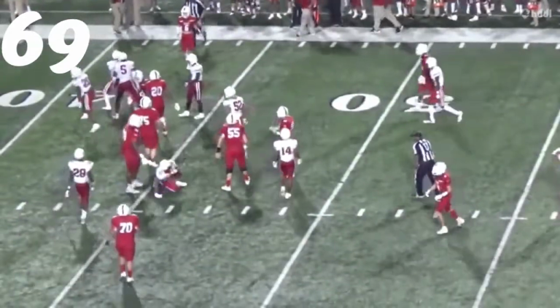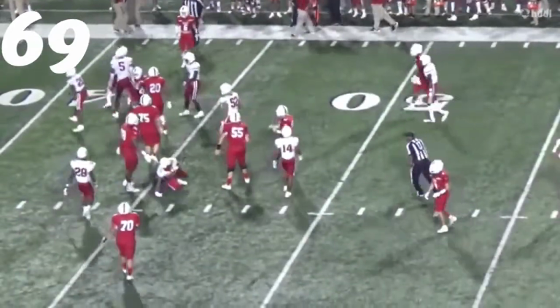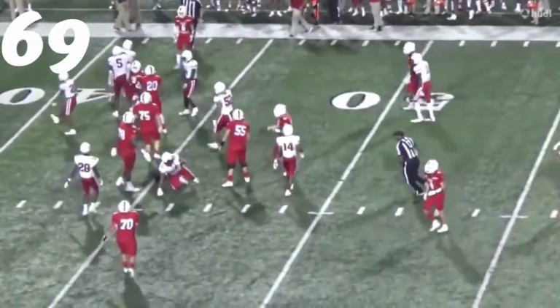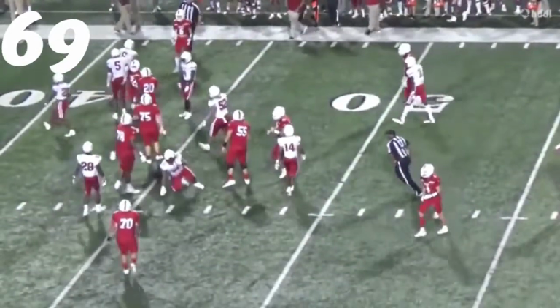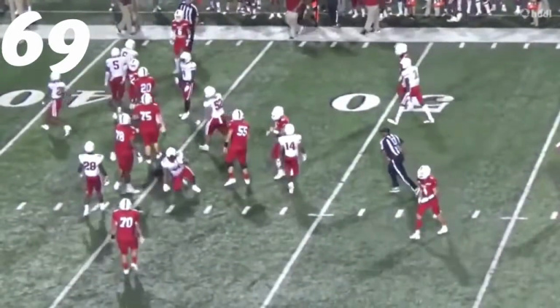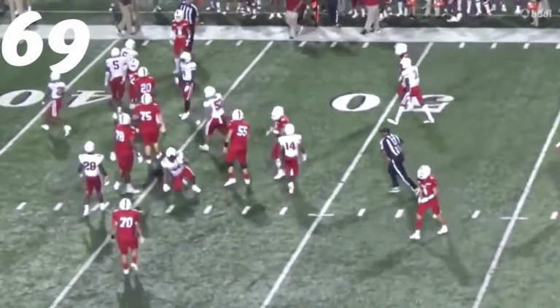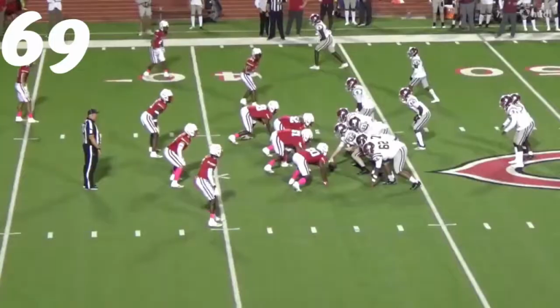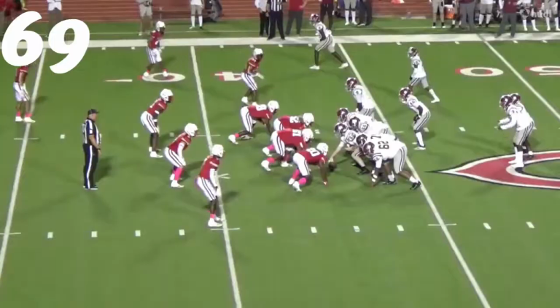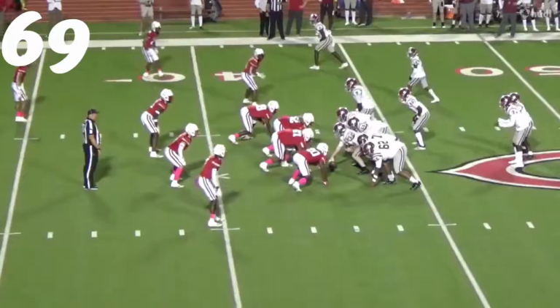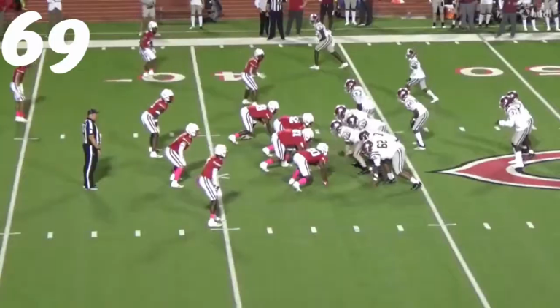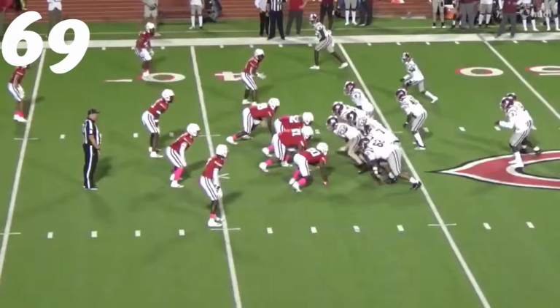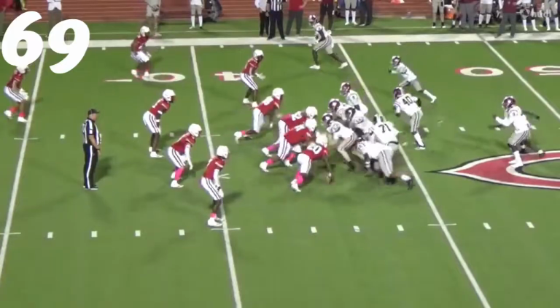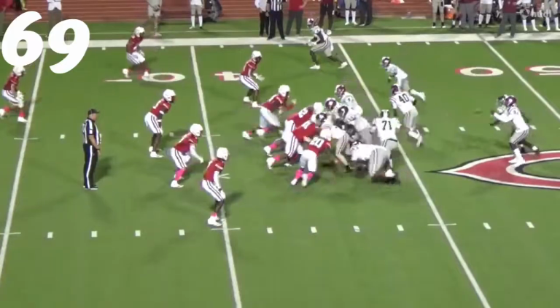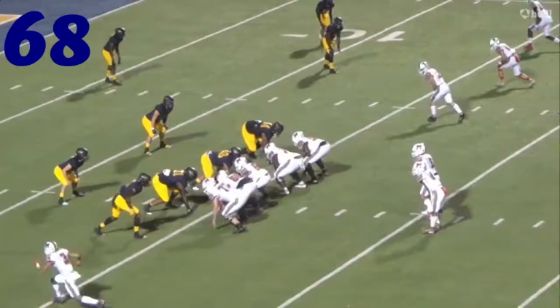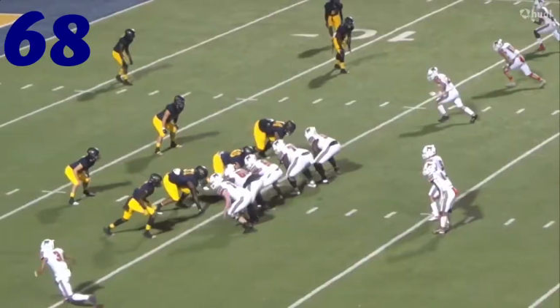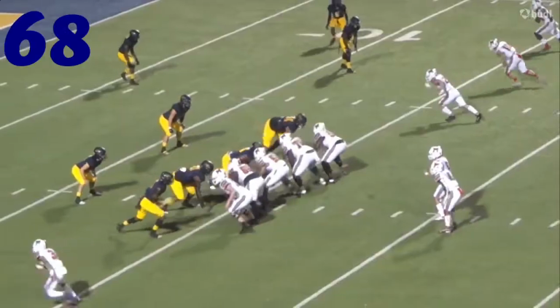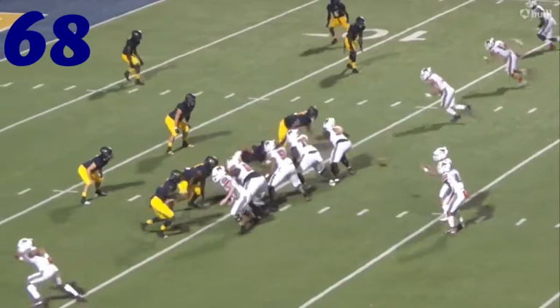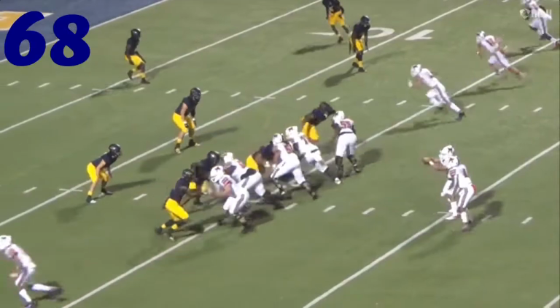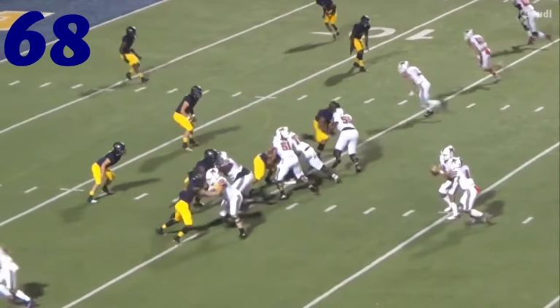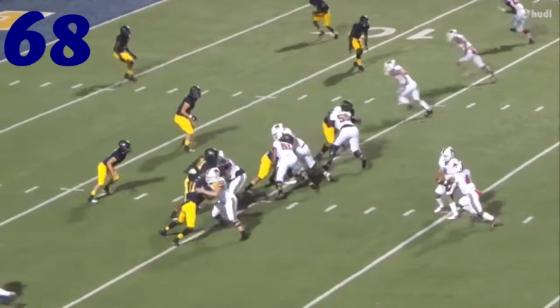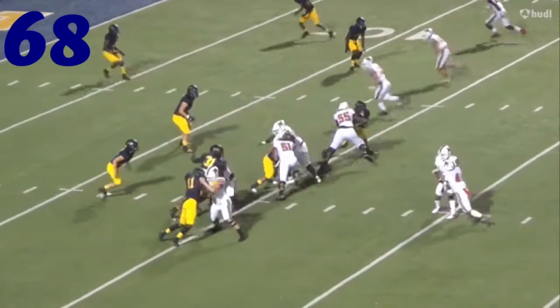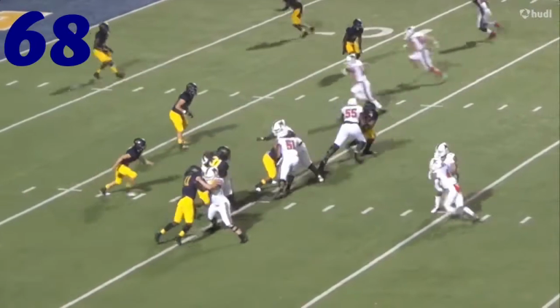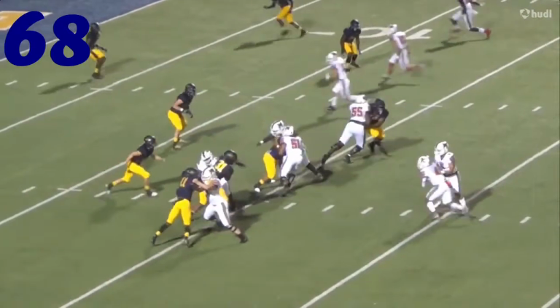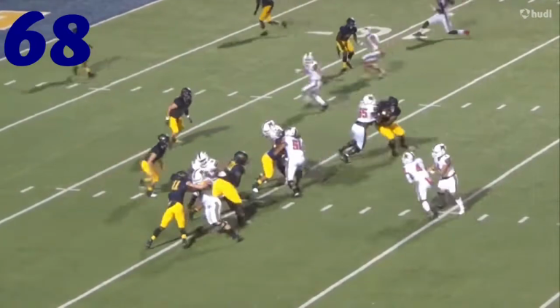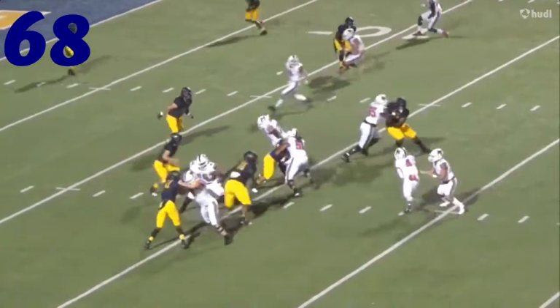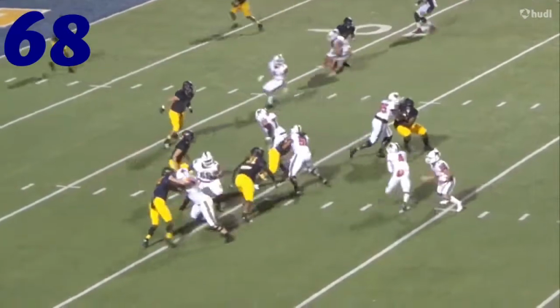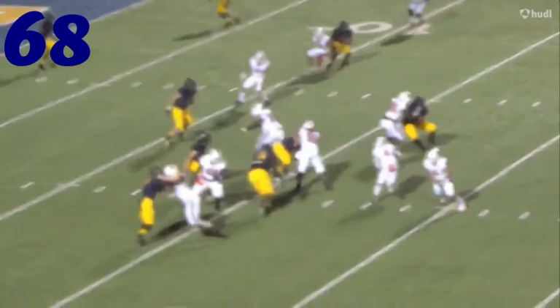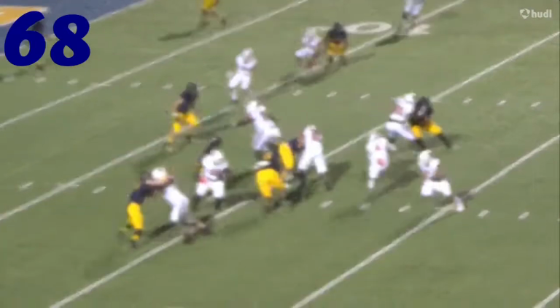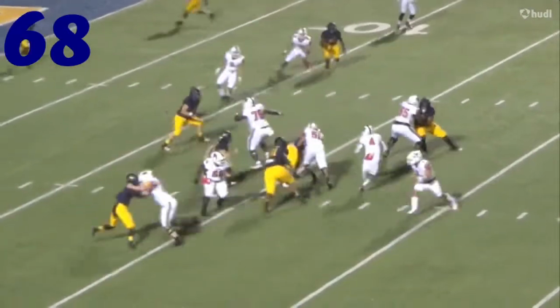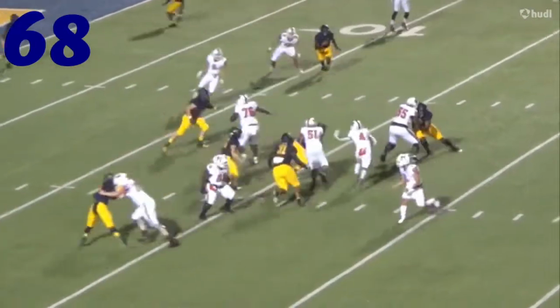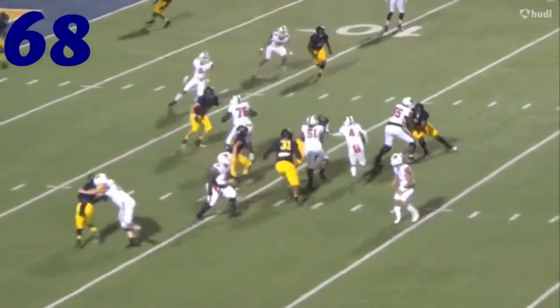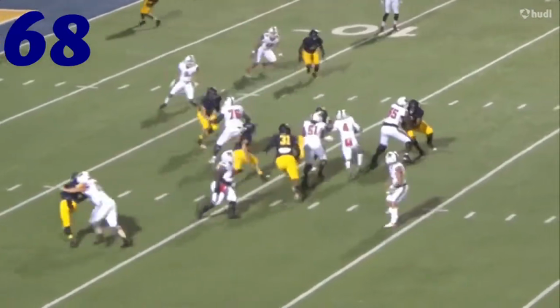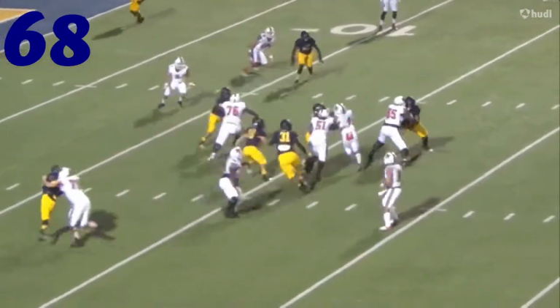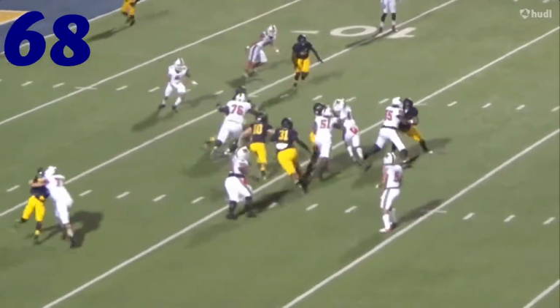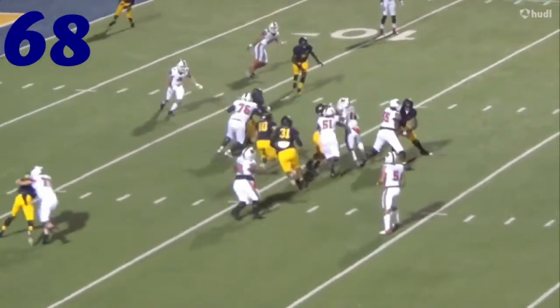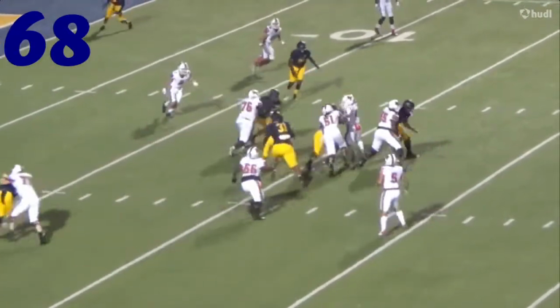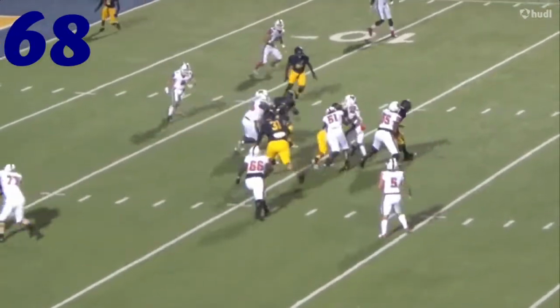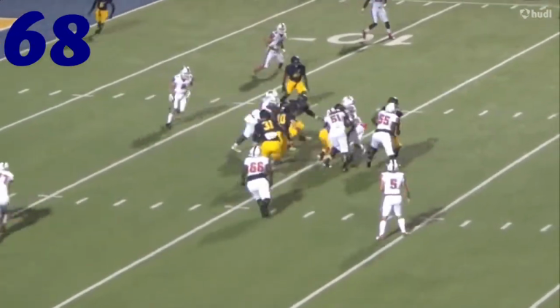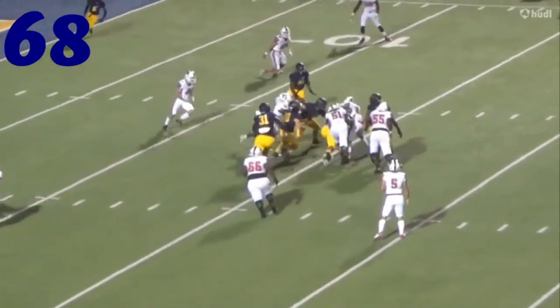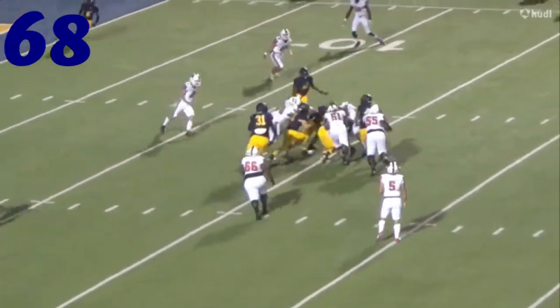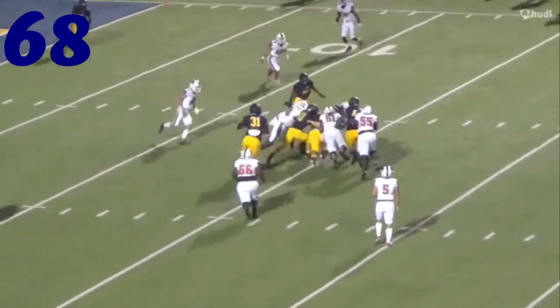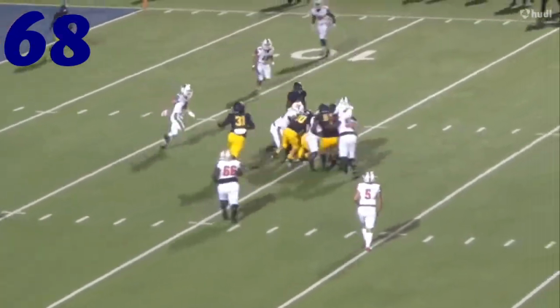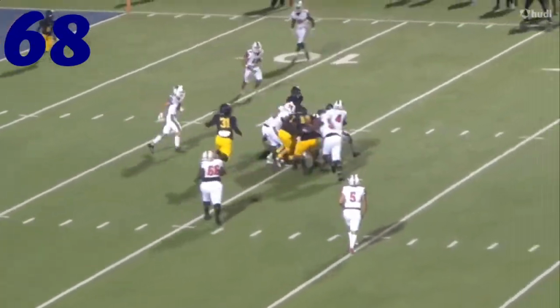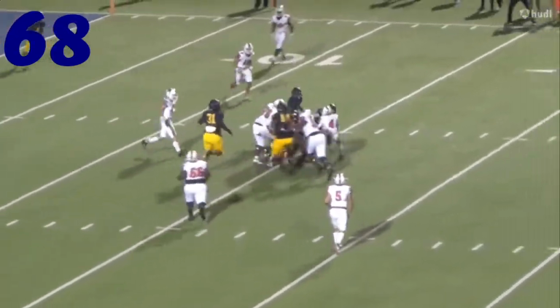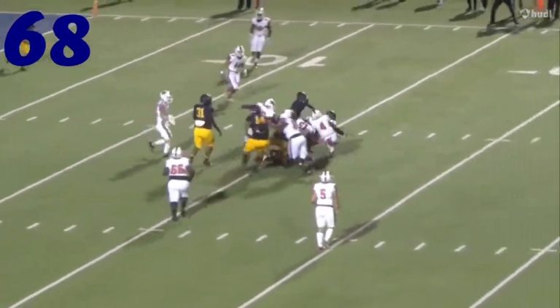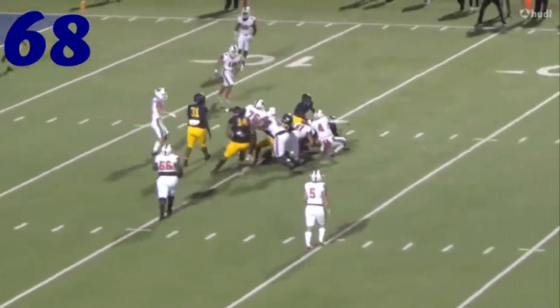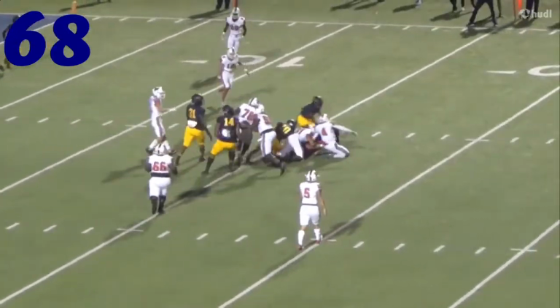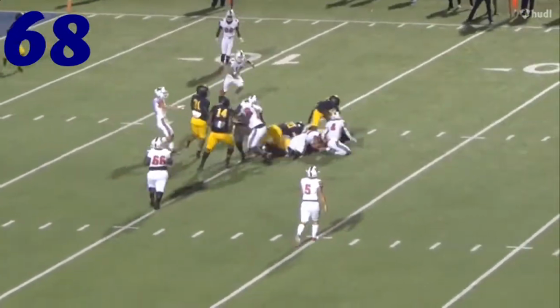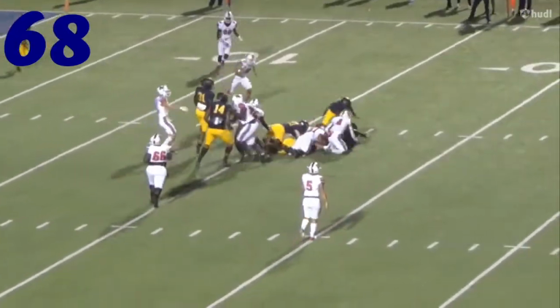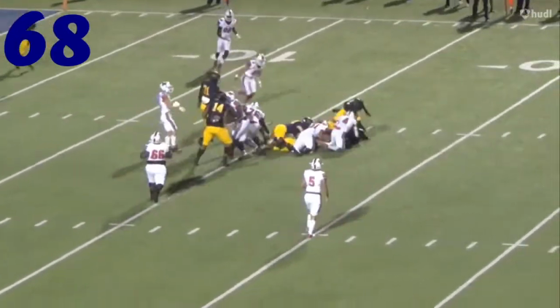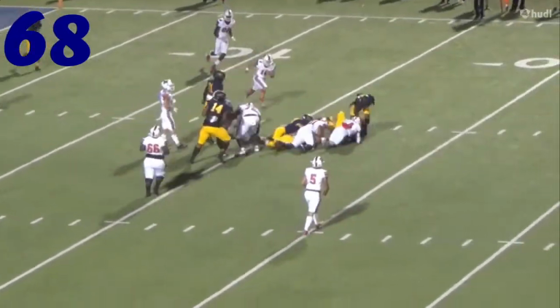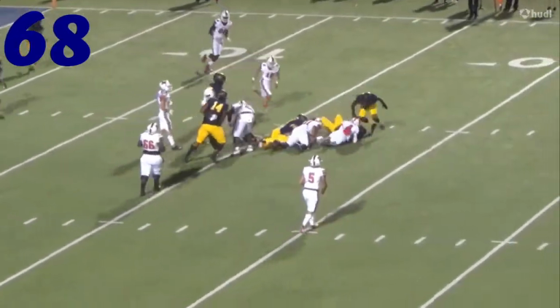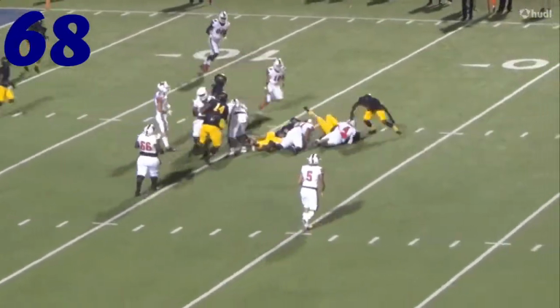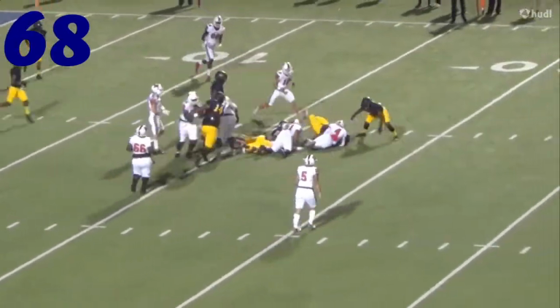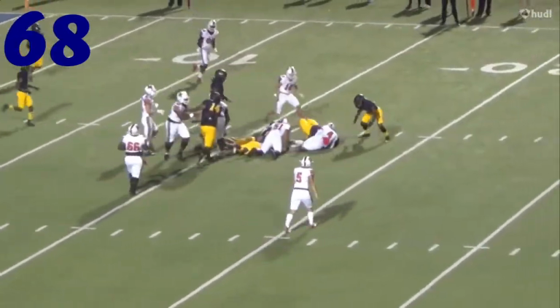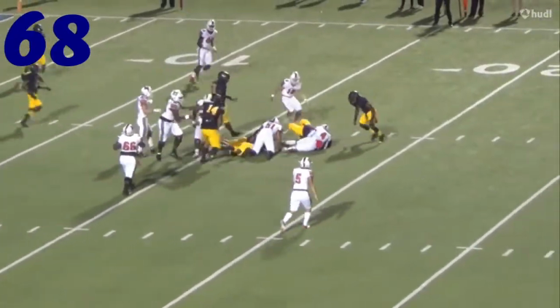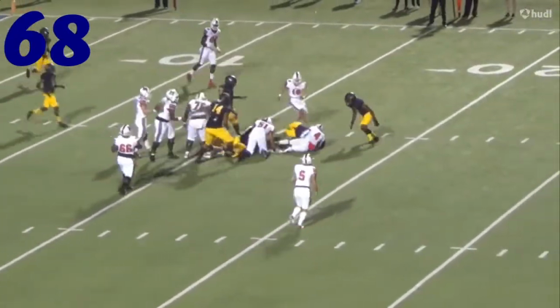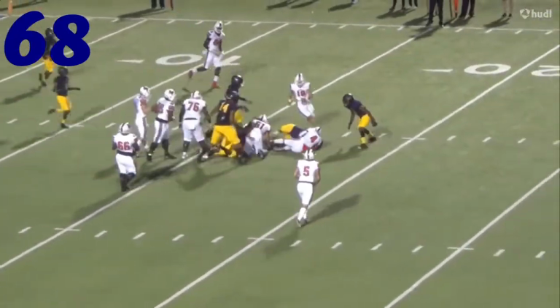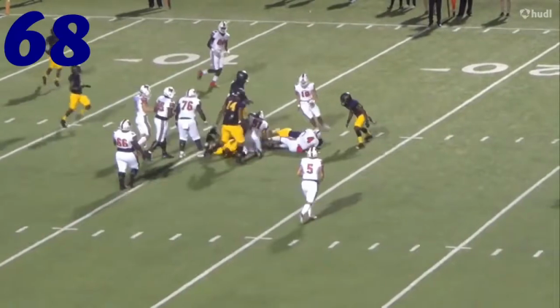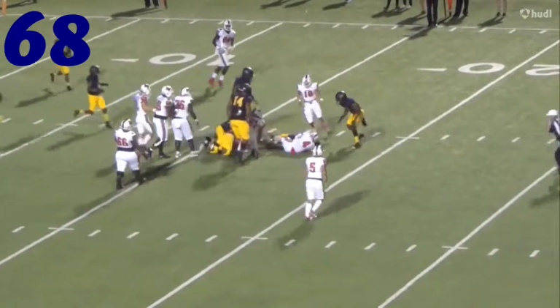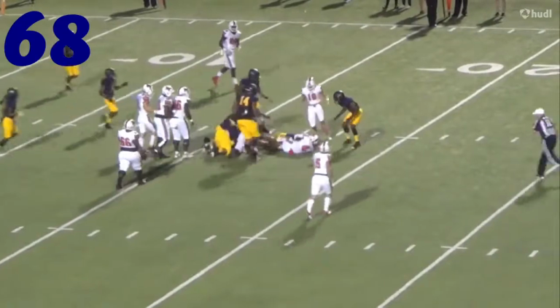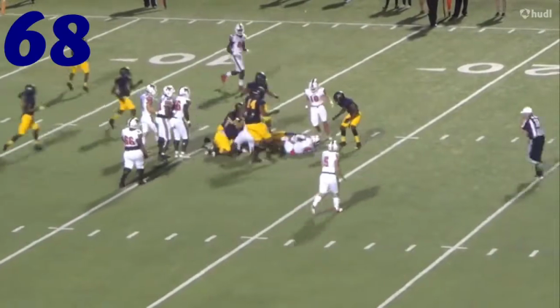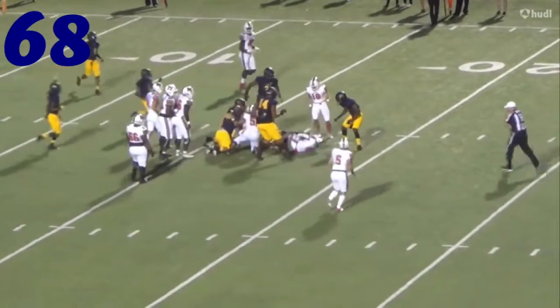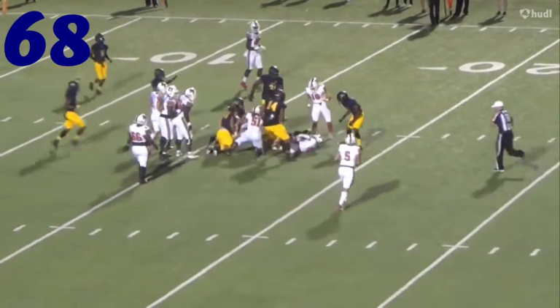Number 68, it's Dallas Dixon again — fumble. This time for Pine Tree Football.